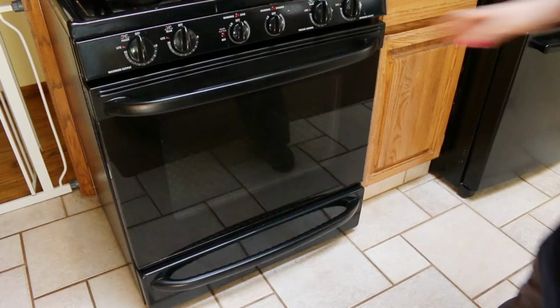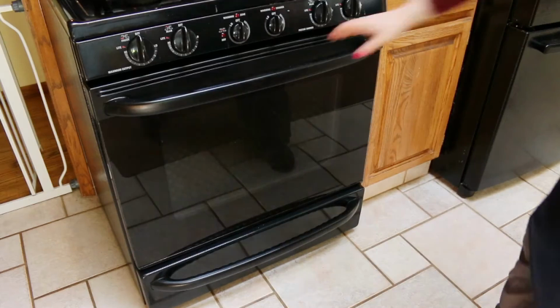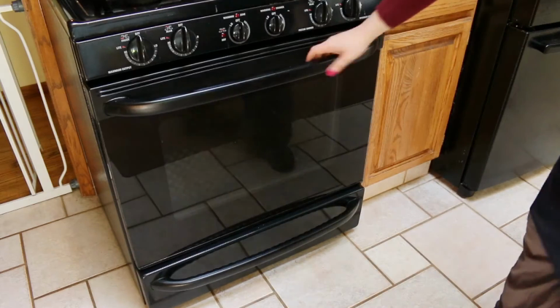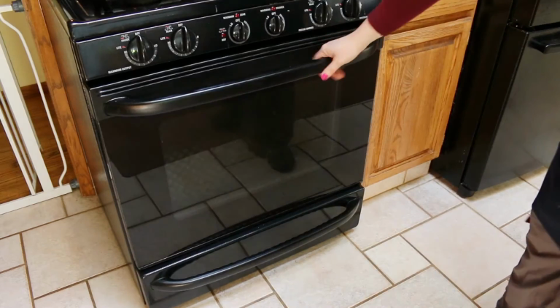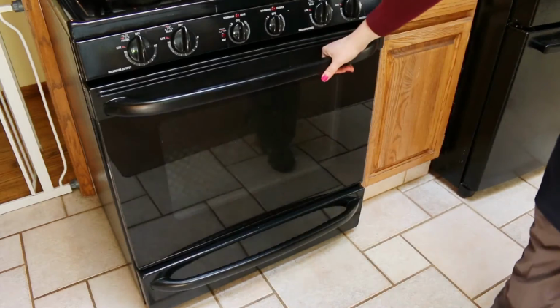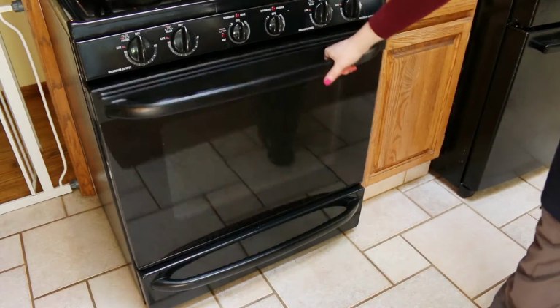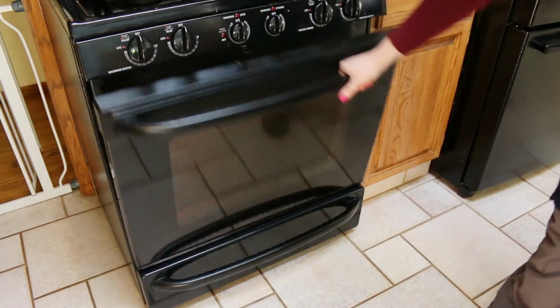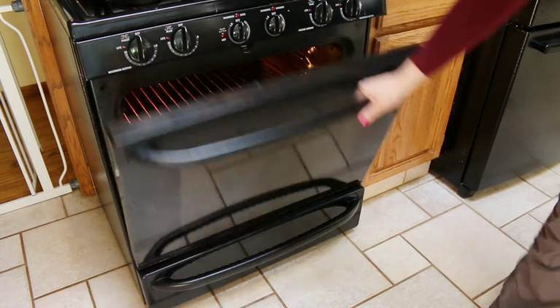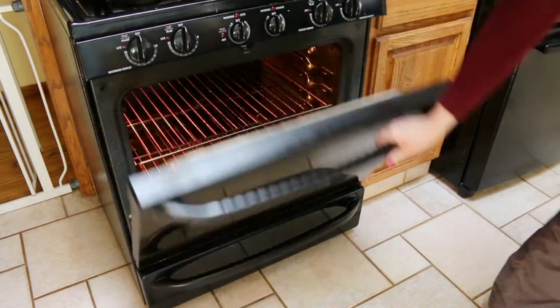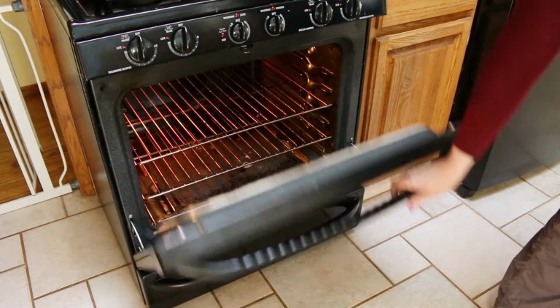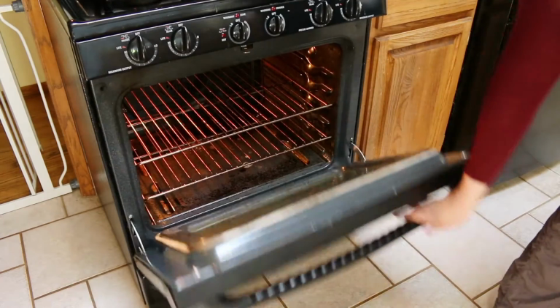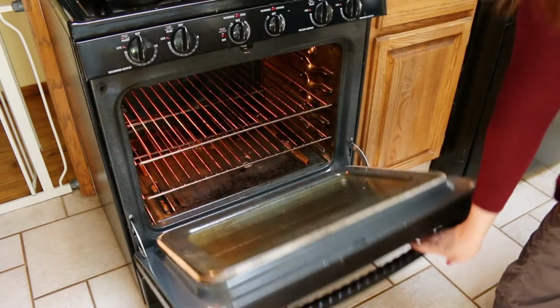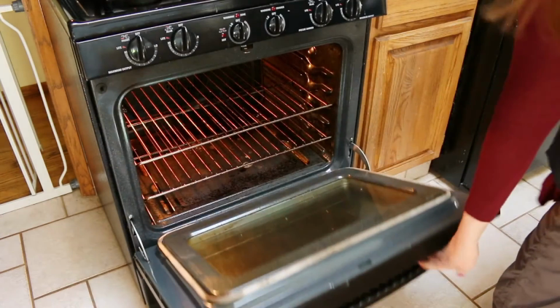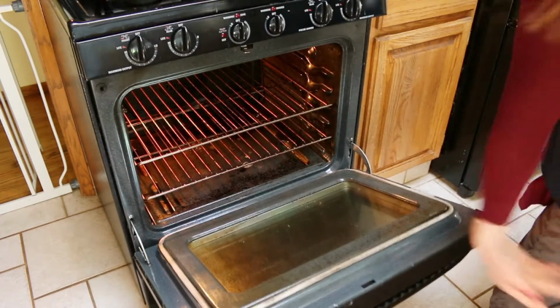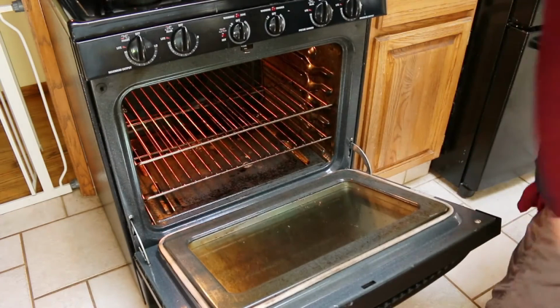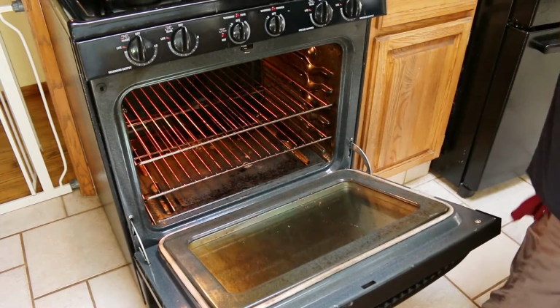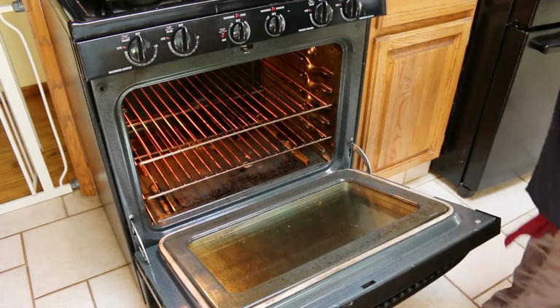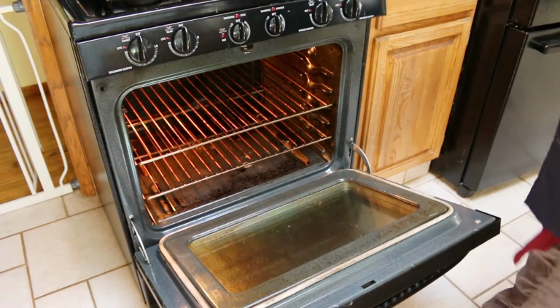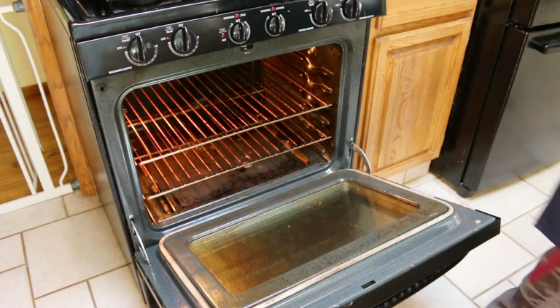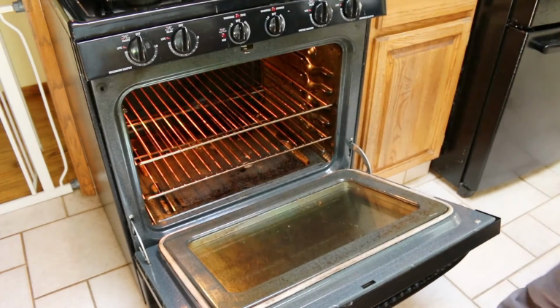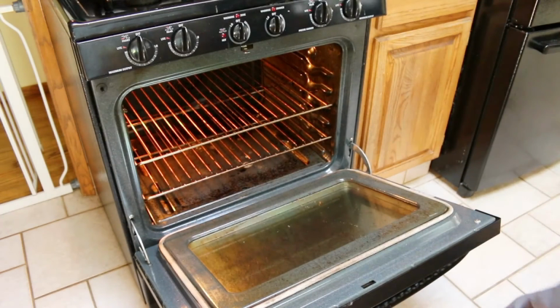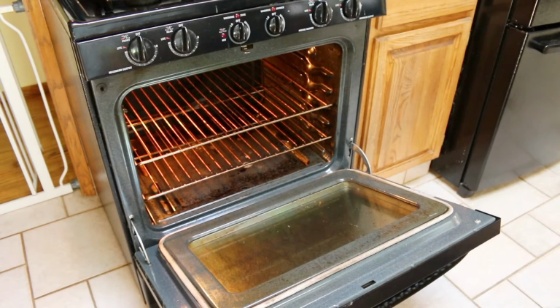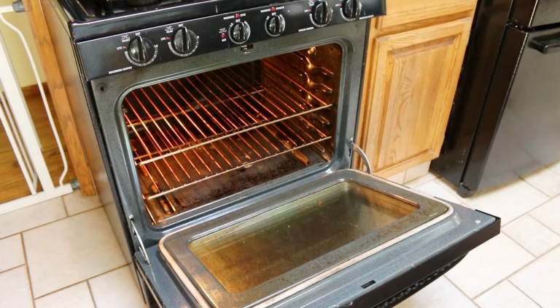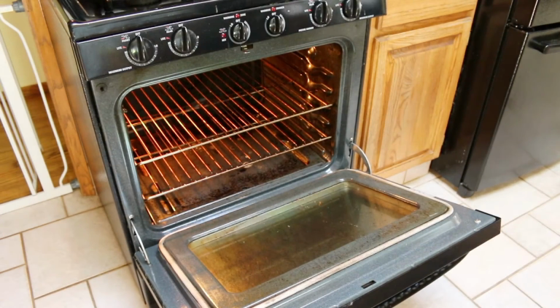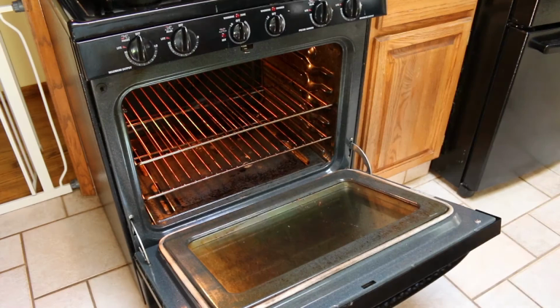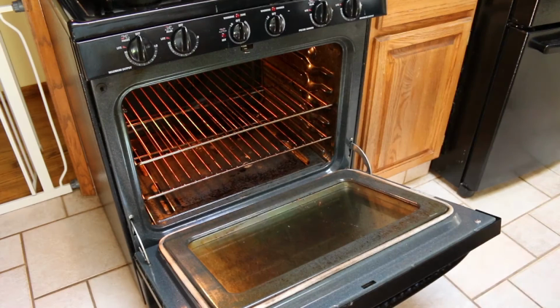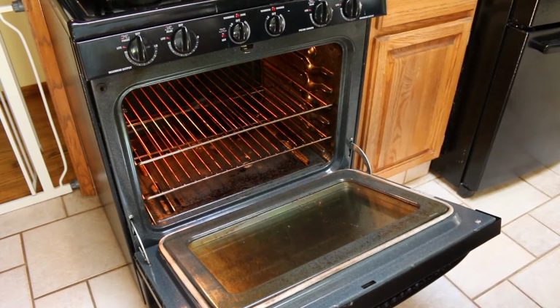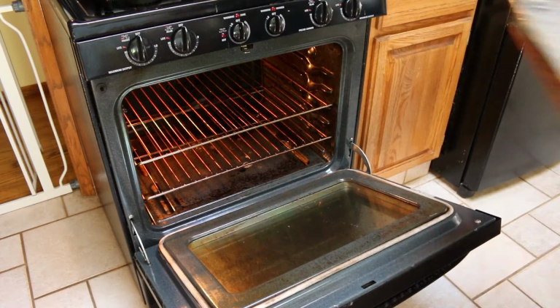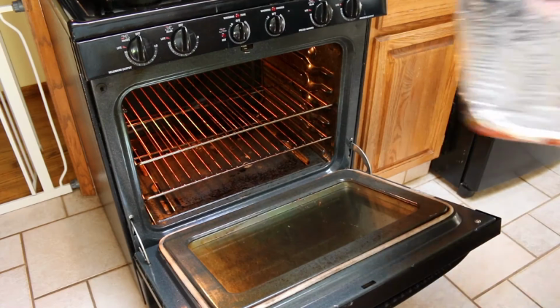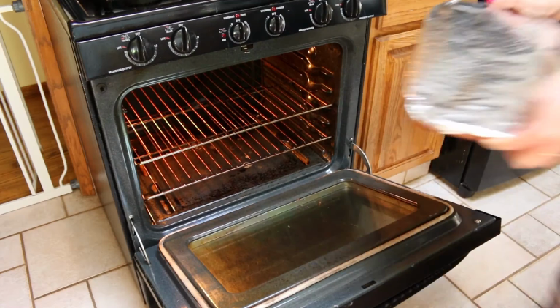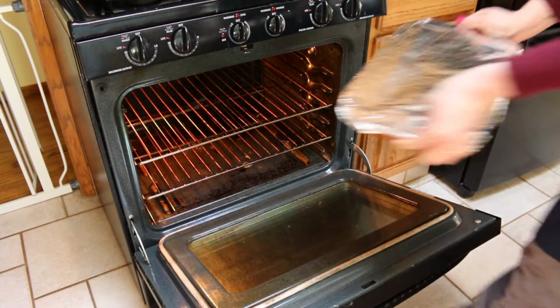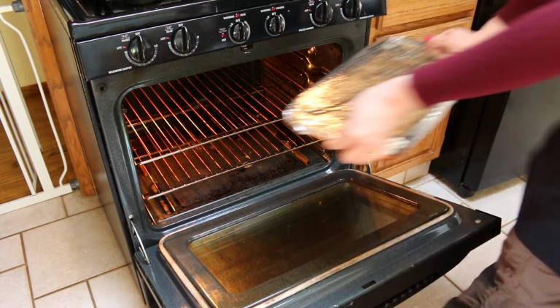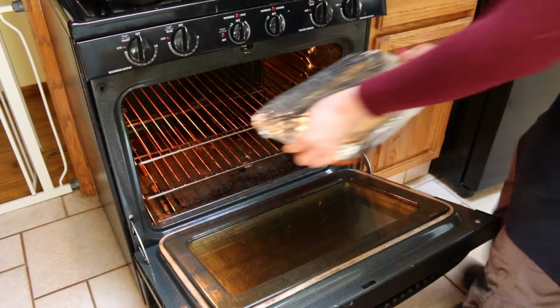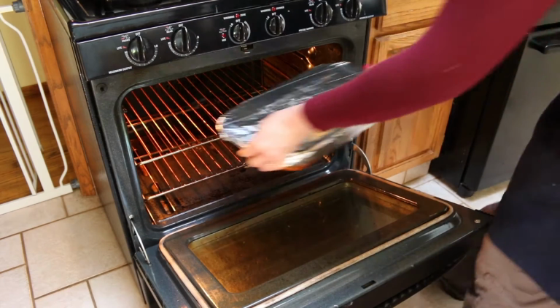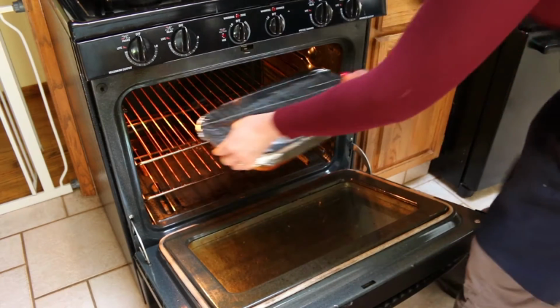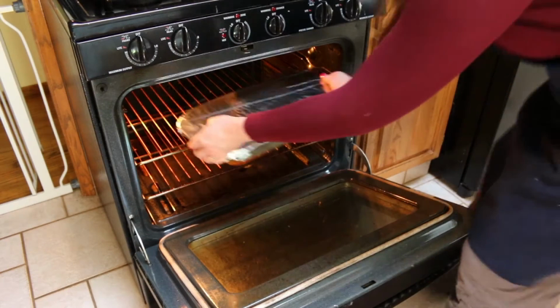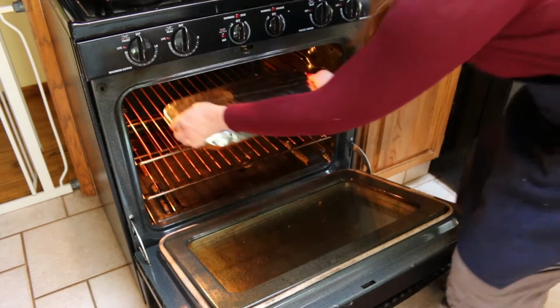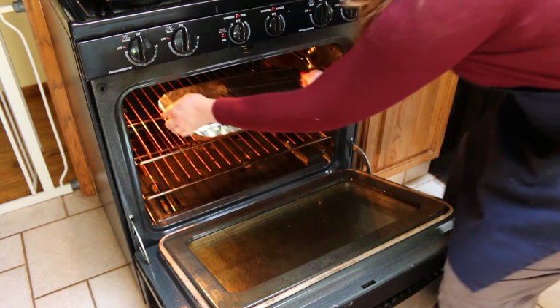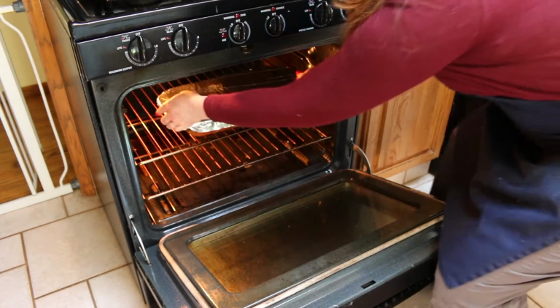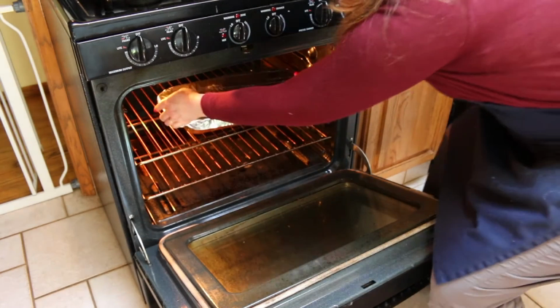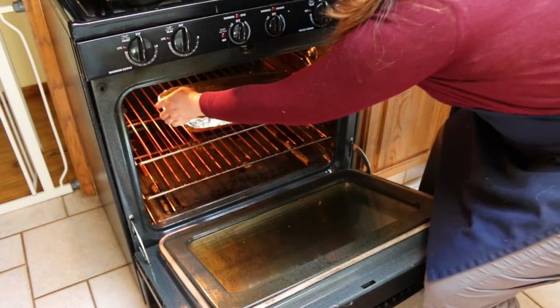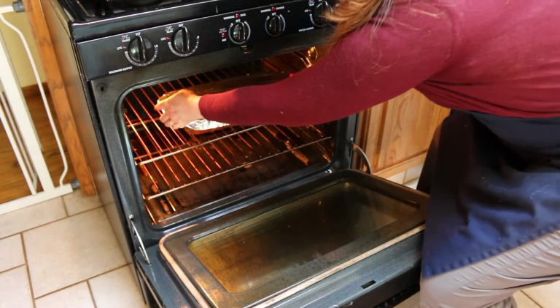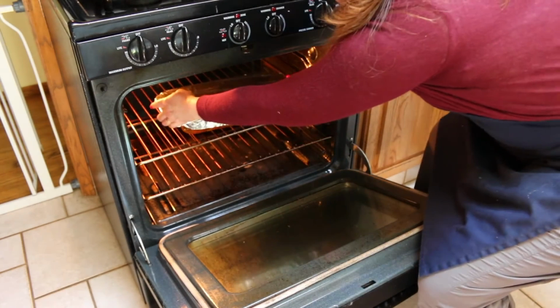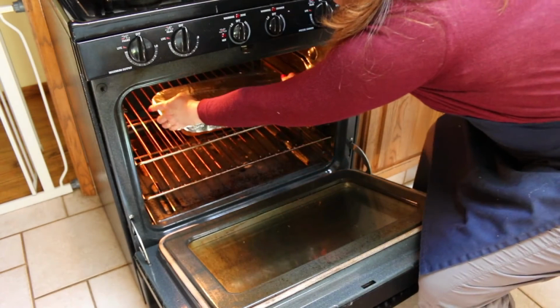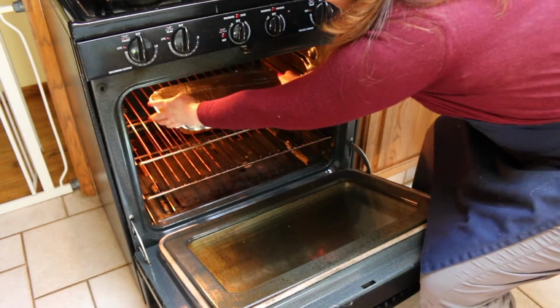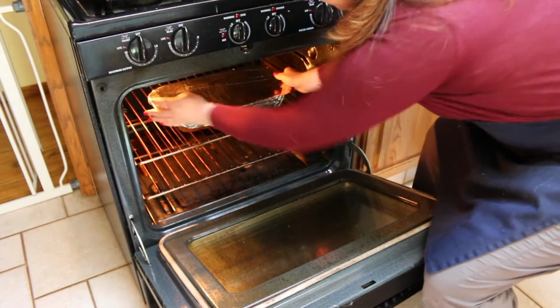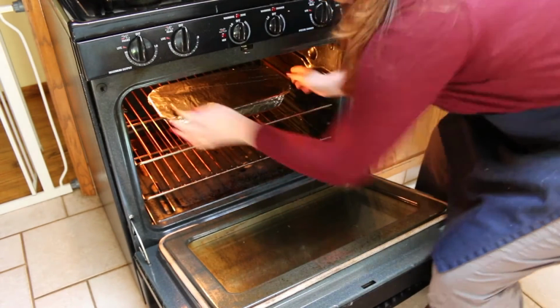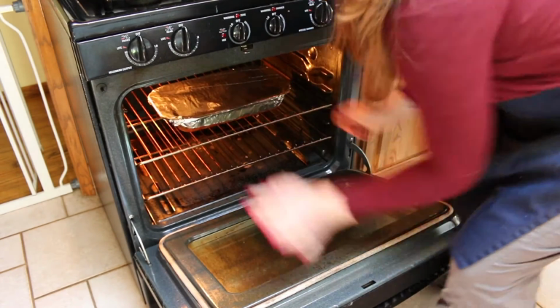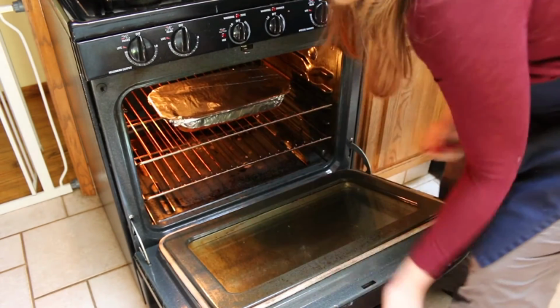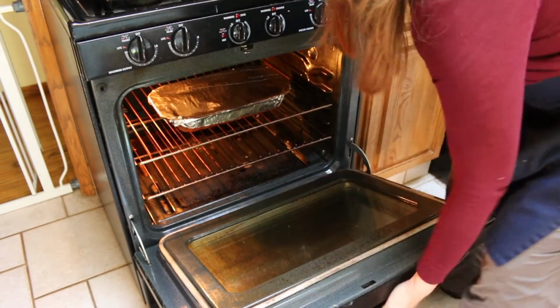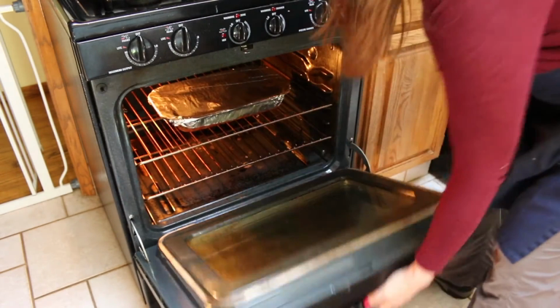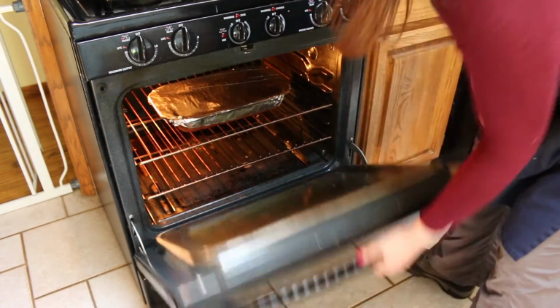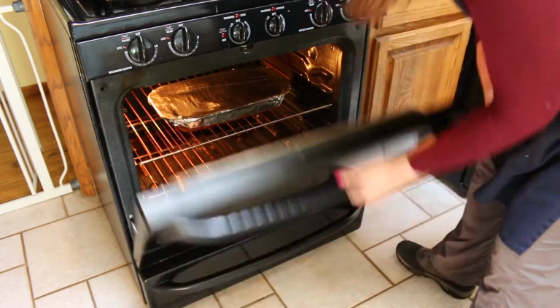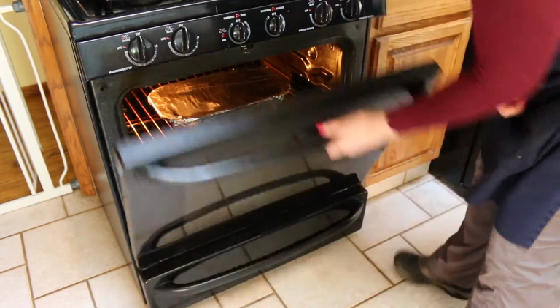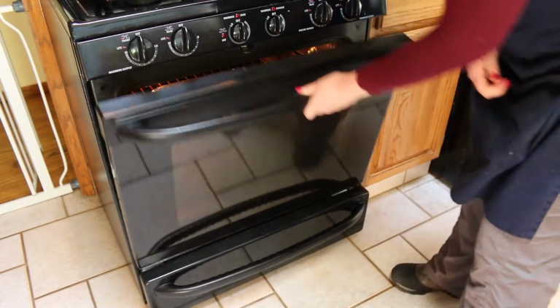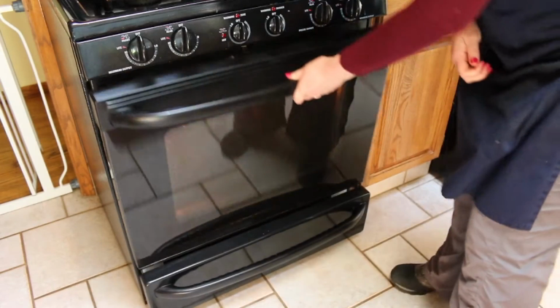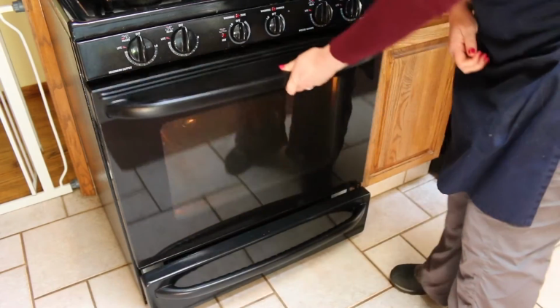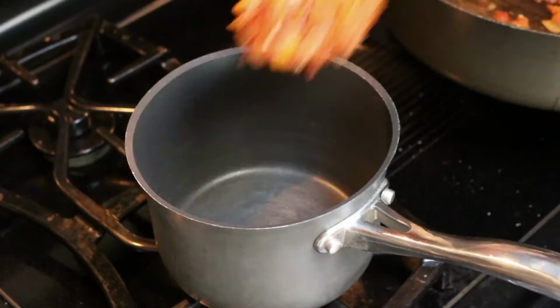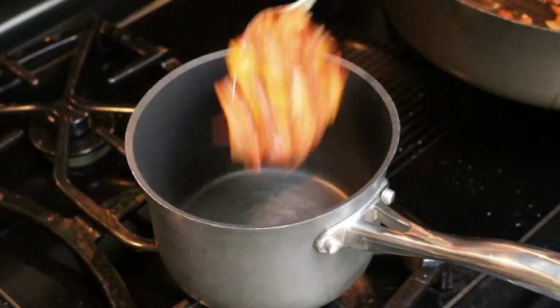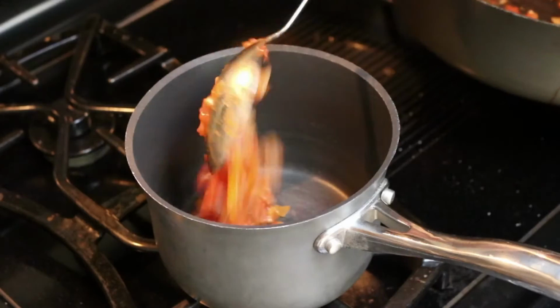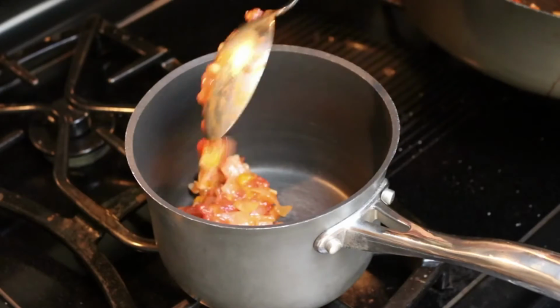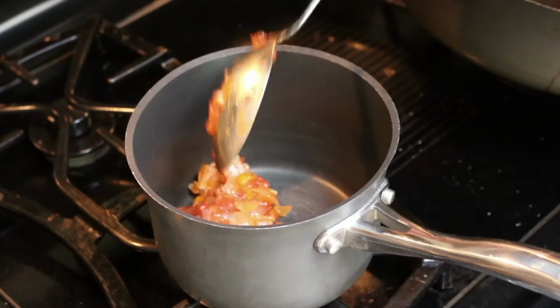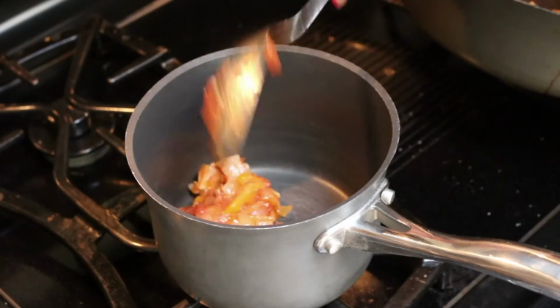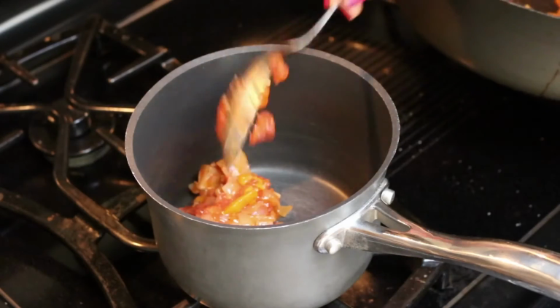Bake for two hours at 275 degrees, then remove the foil, increase the temperature to 350, and bake for another 30 minutes.